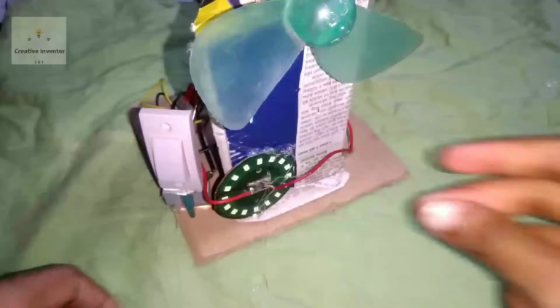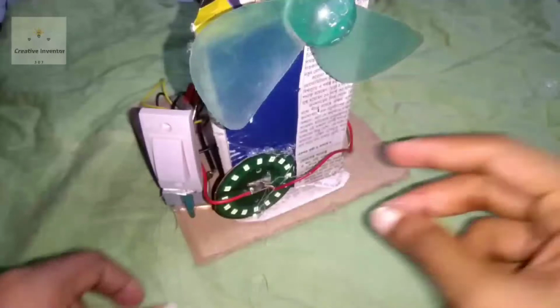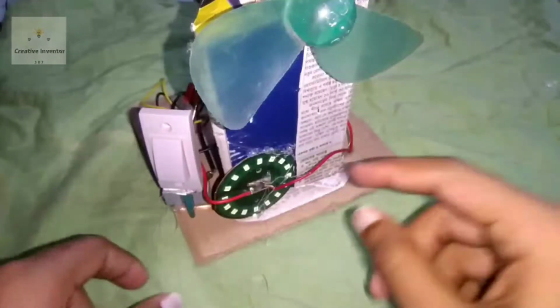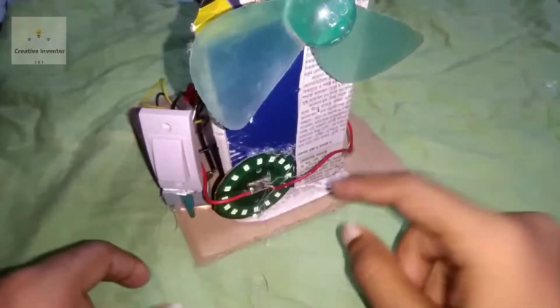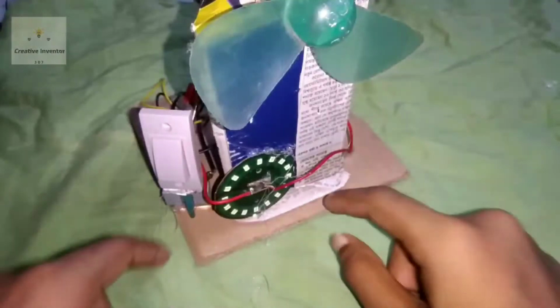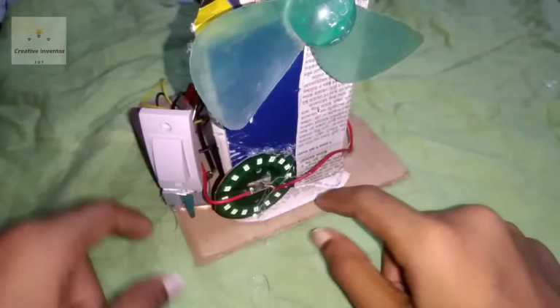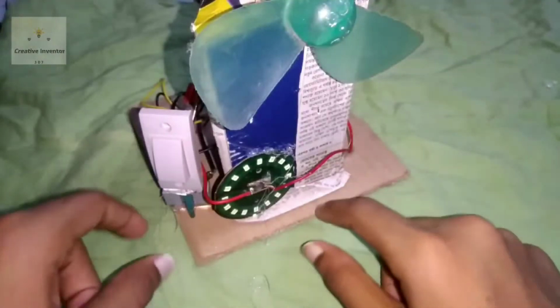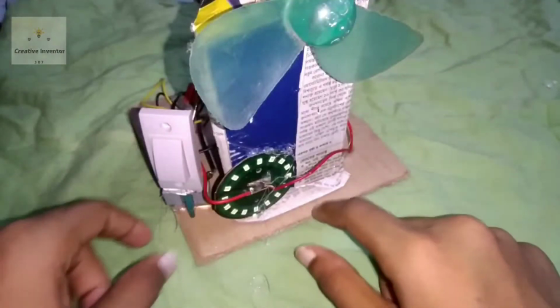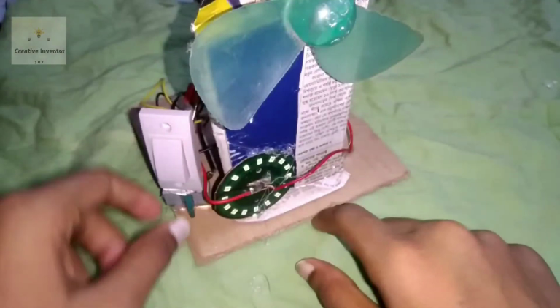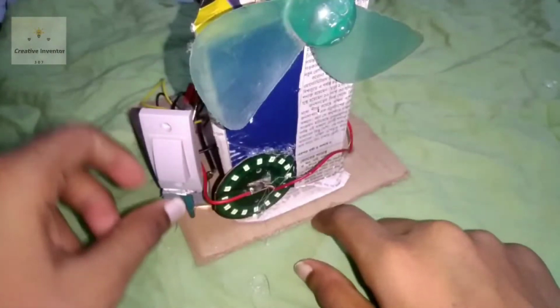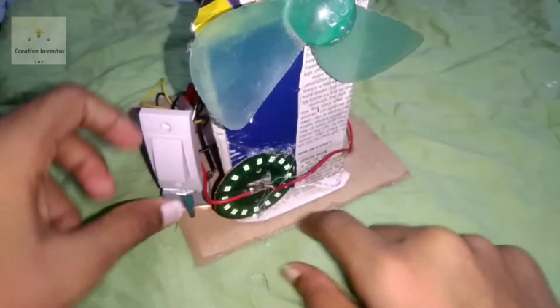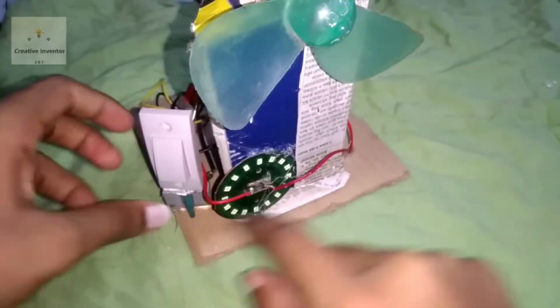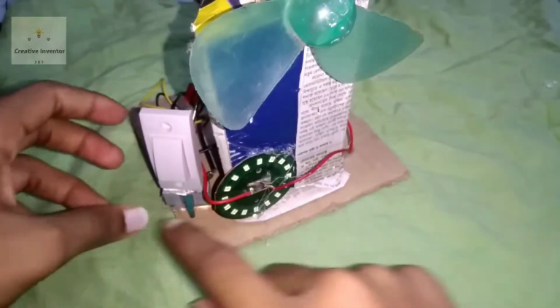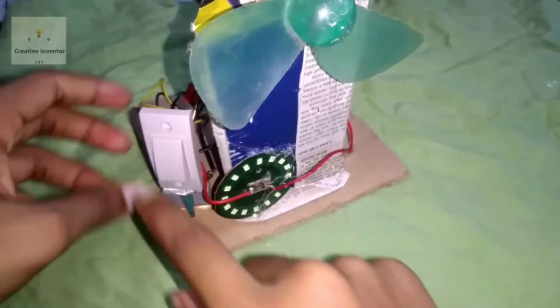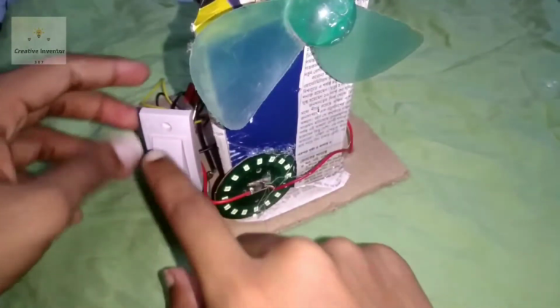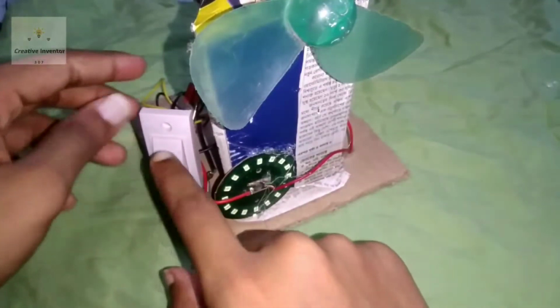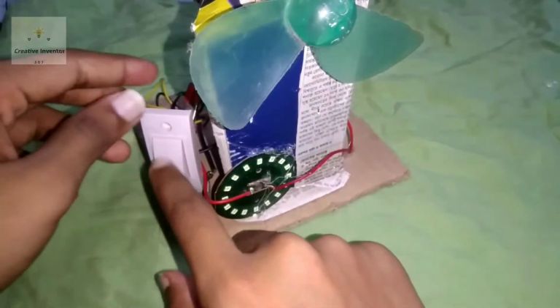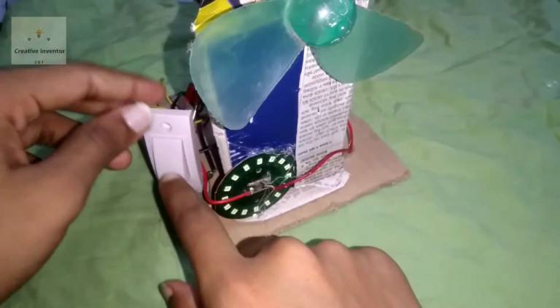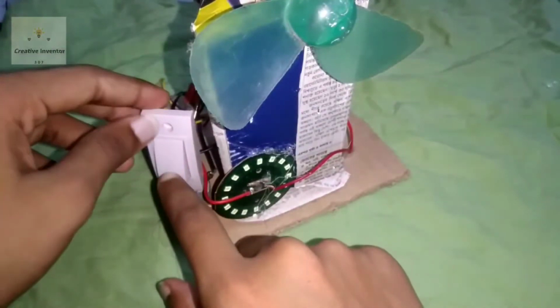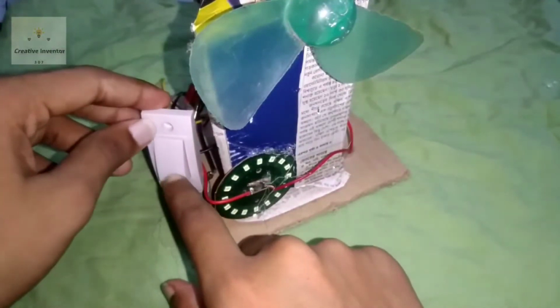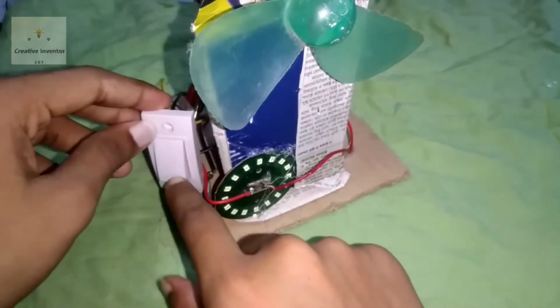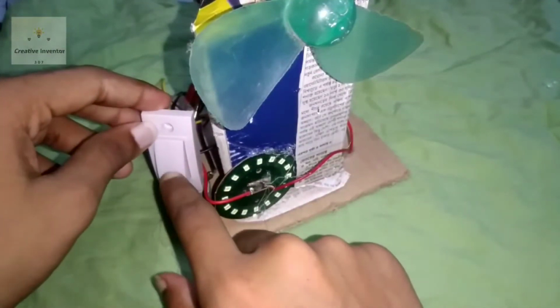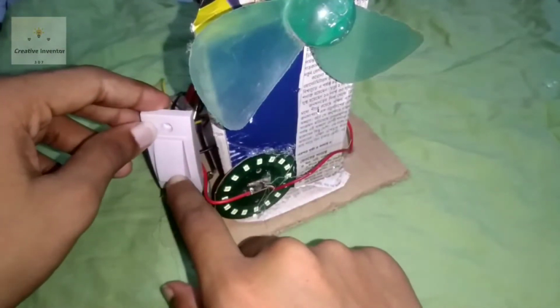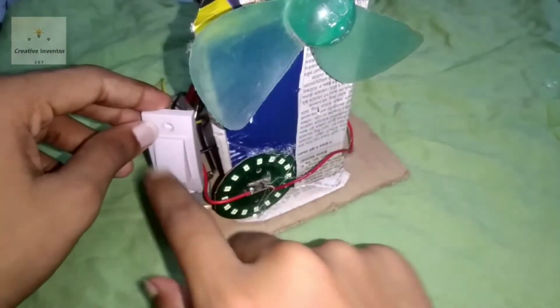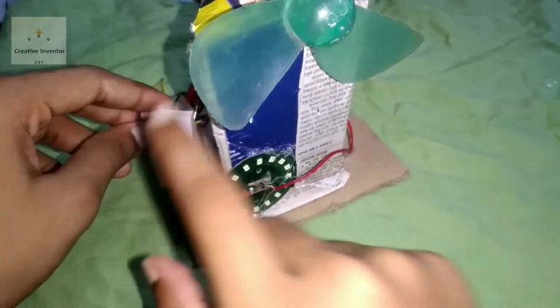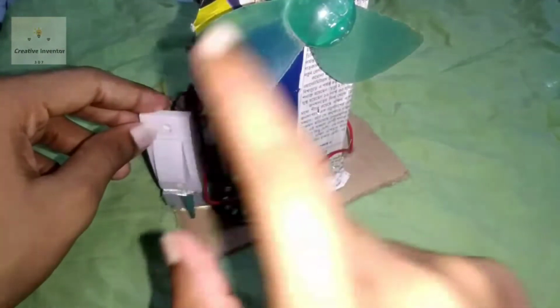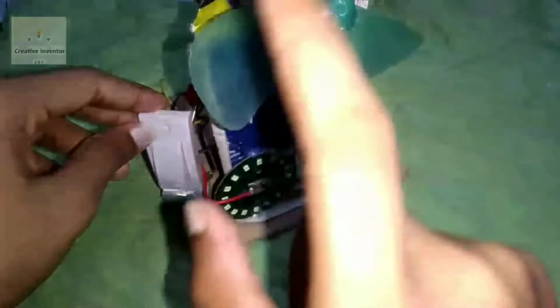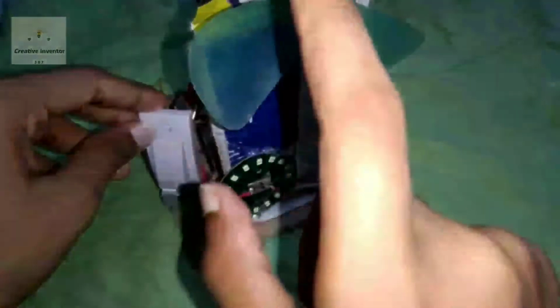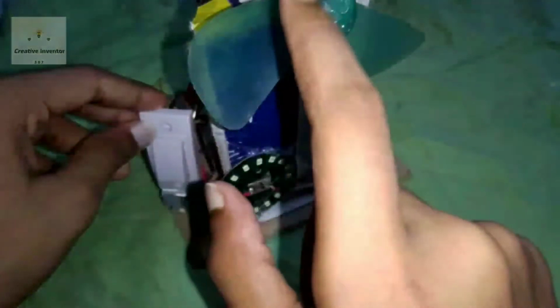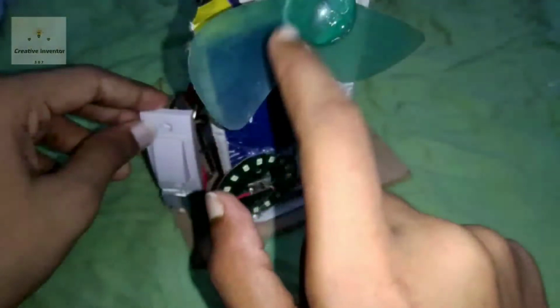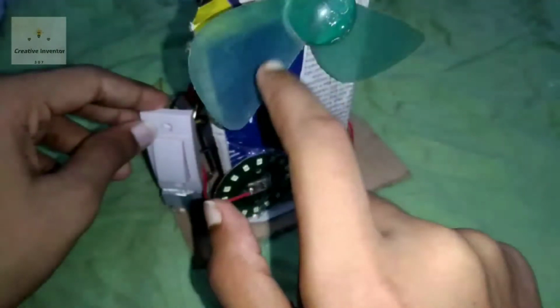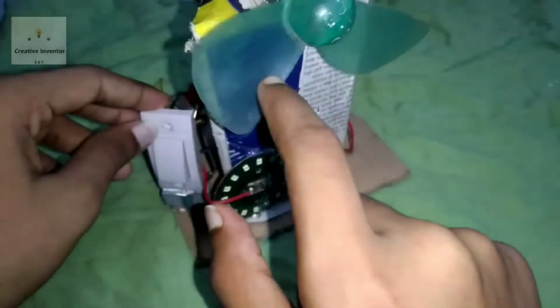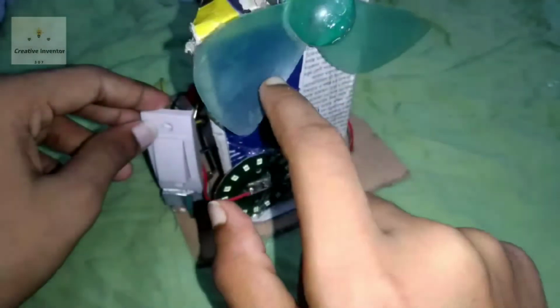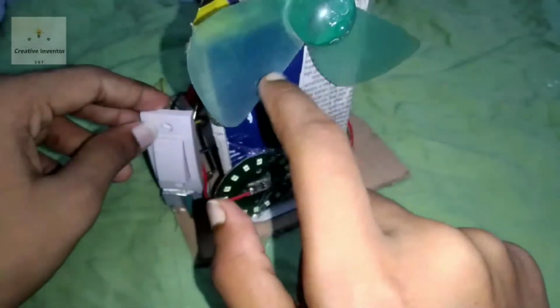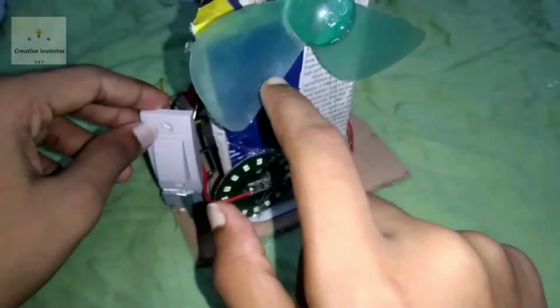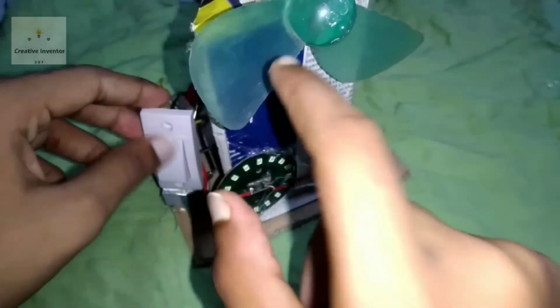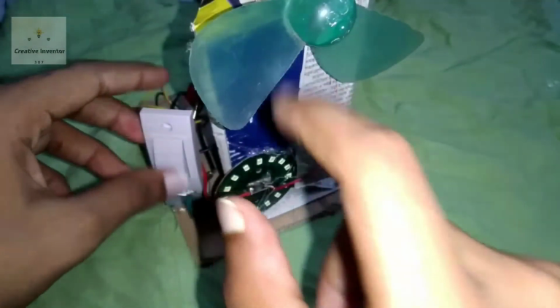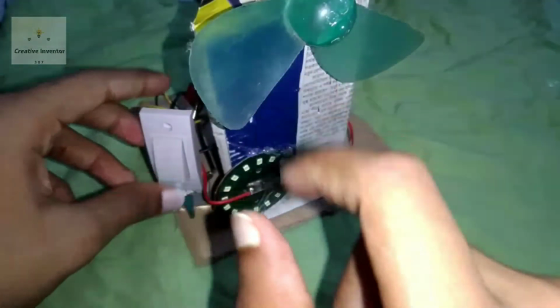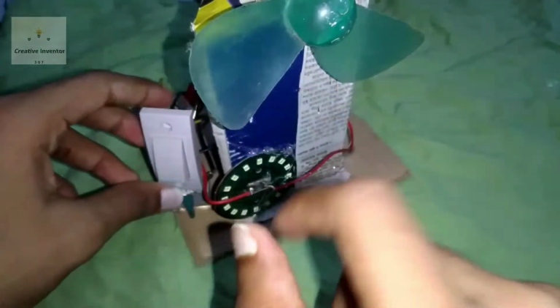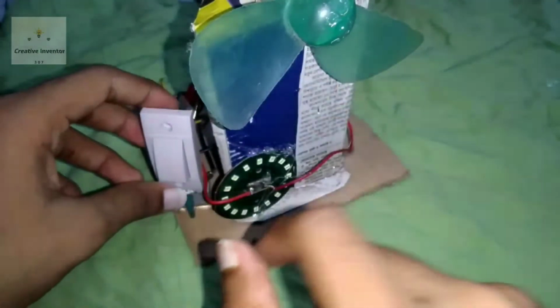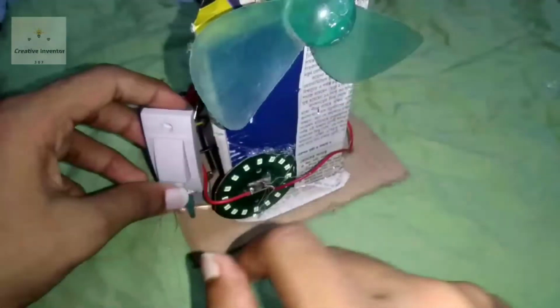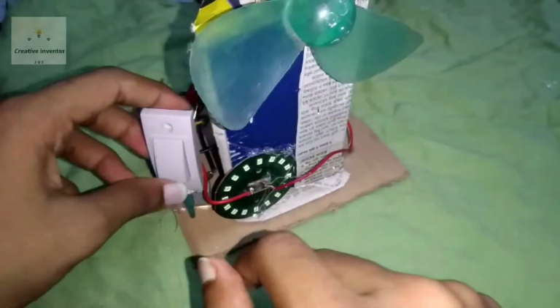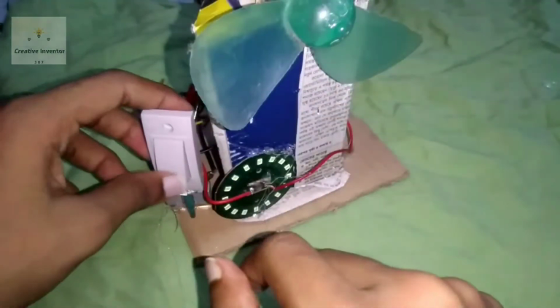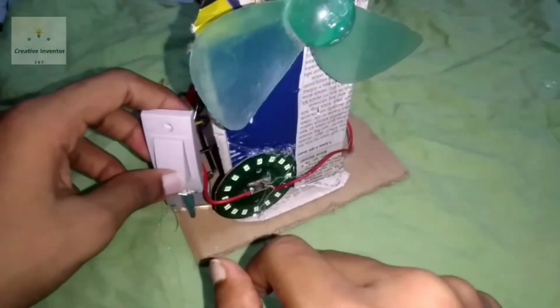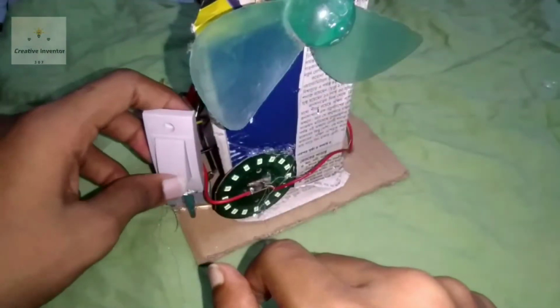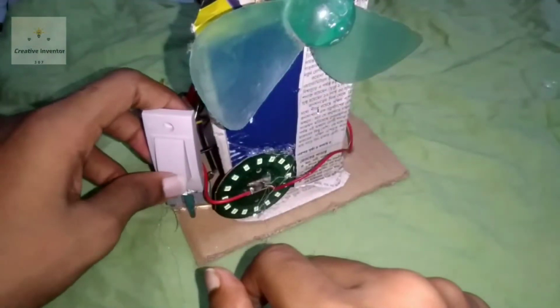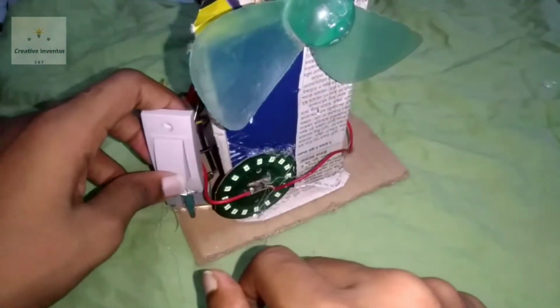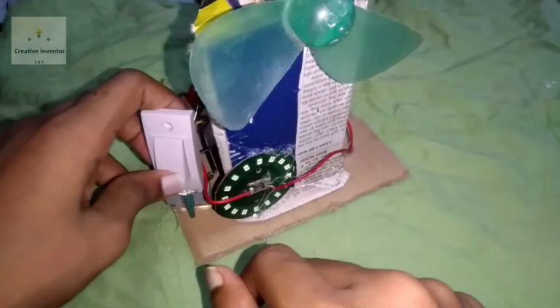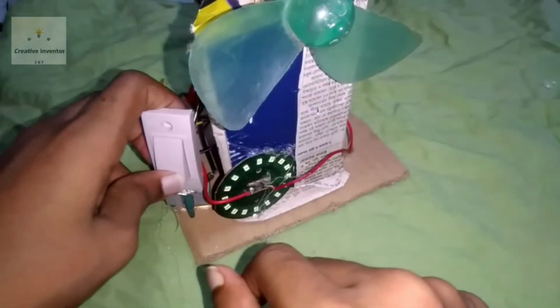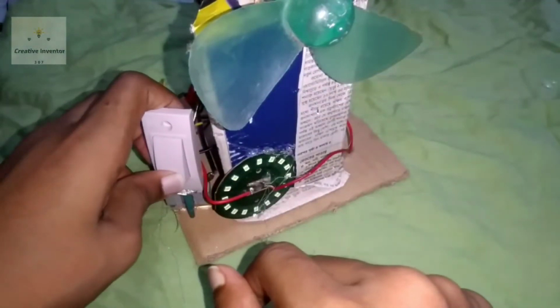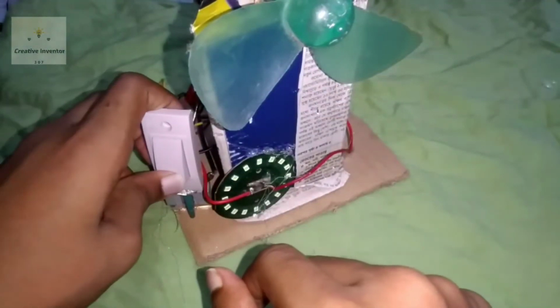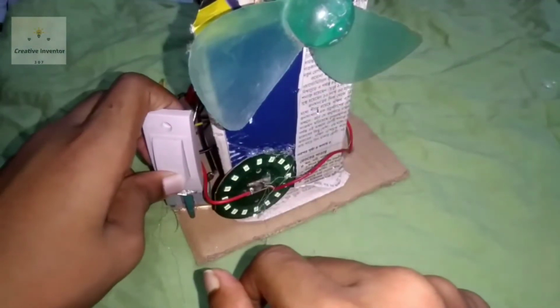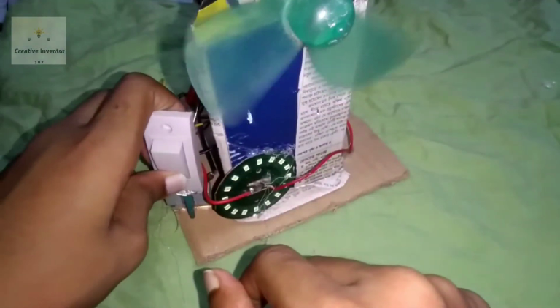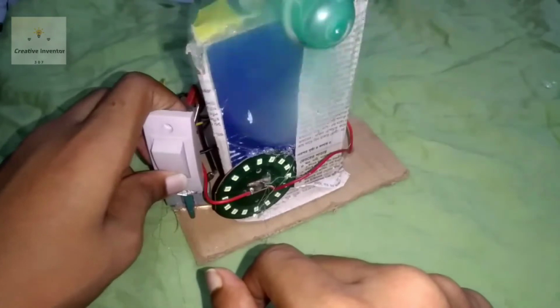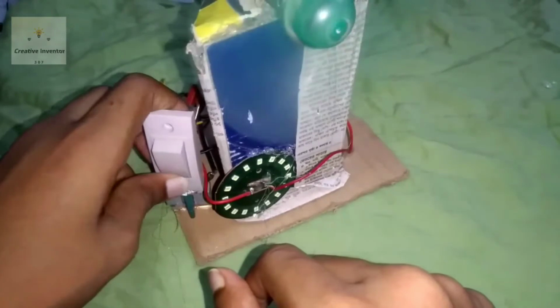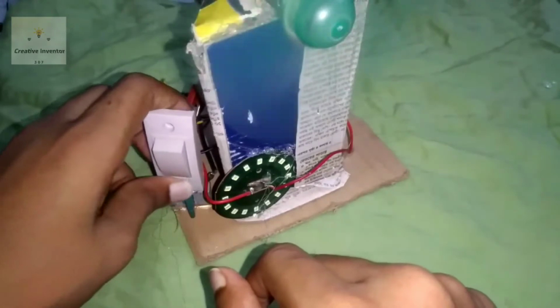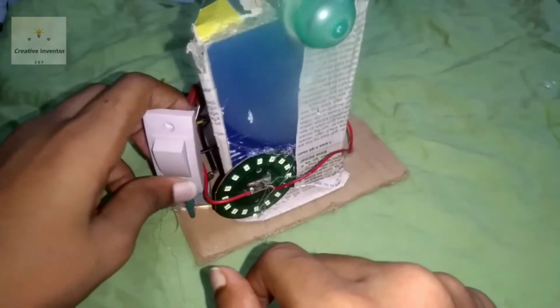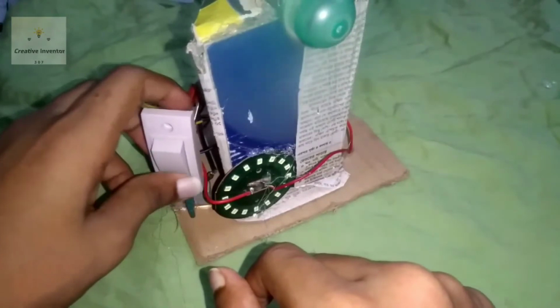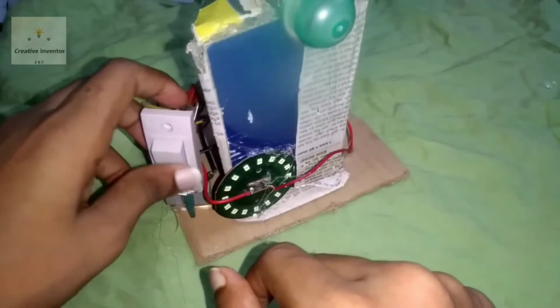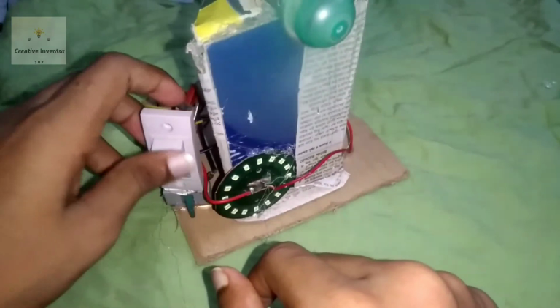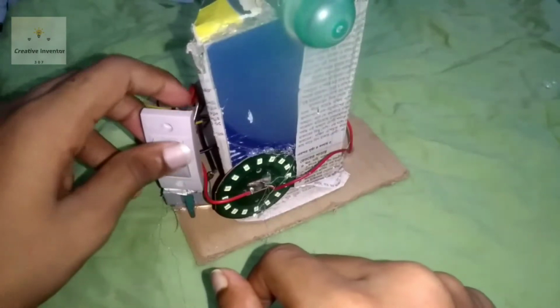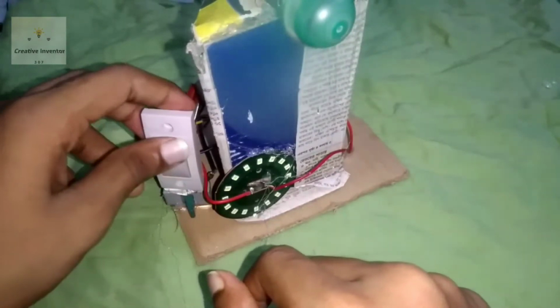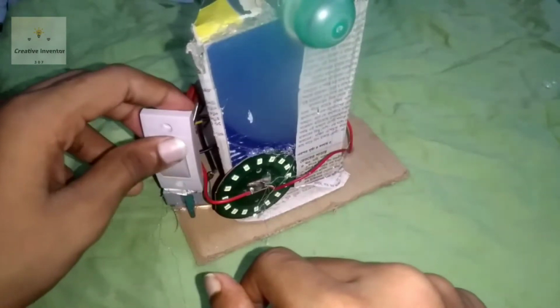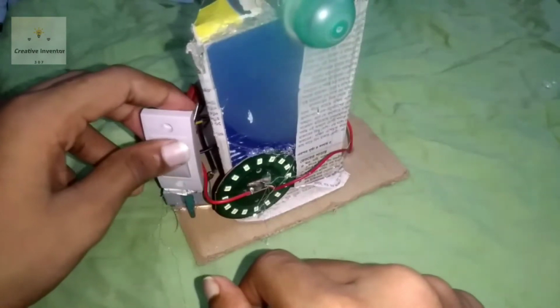Hello everyone, welcome to our new video. Today we are going to have a mini table fan with light.